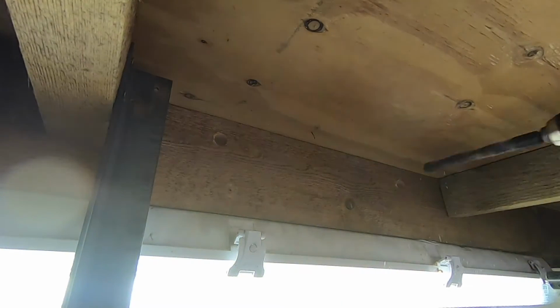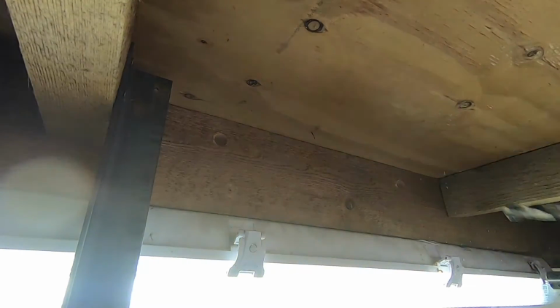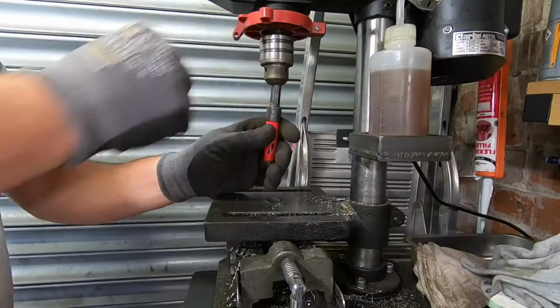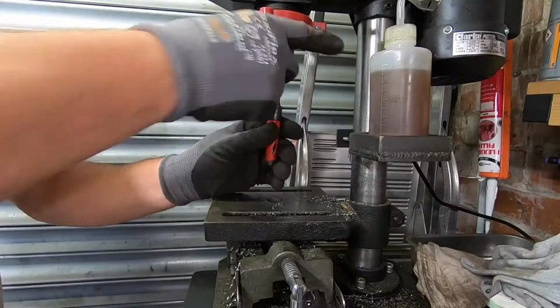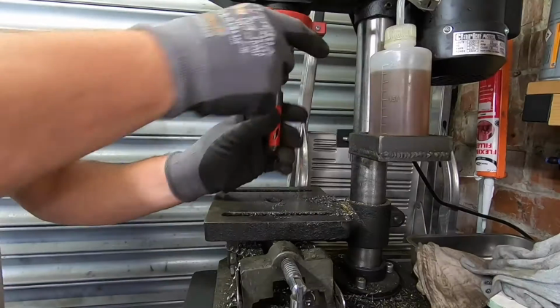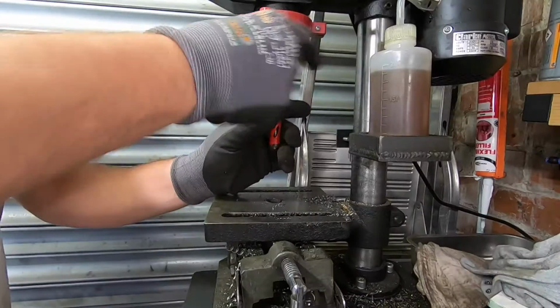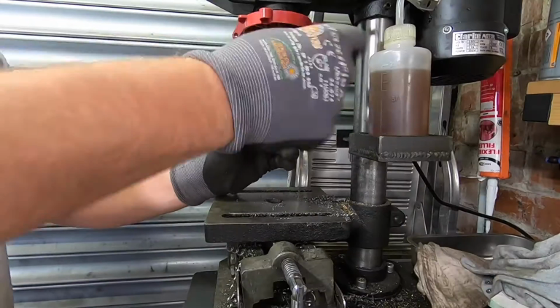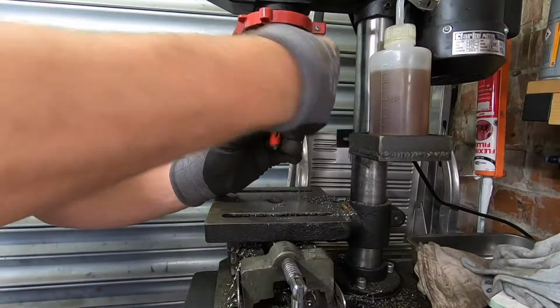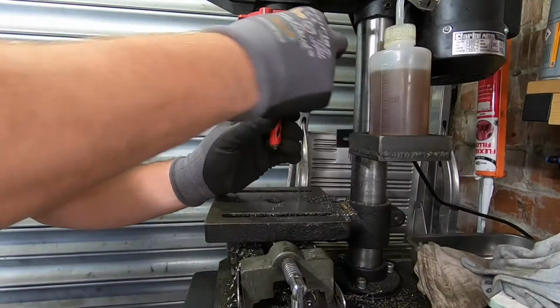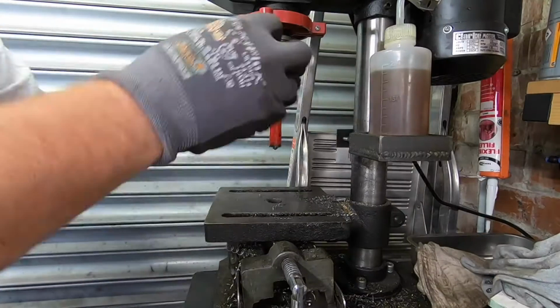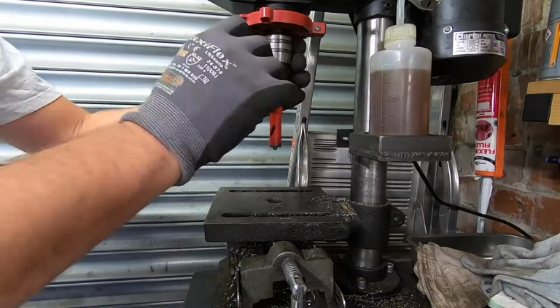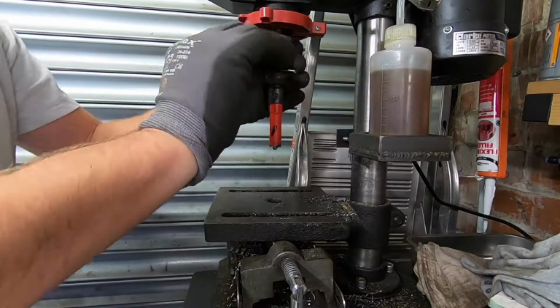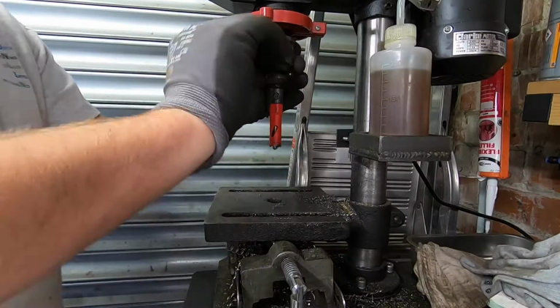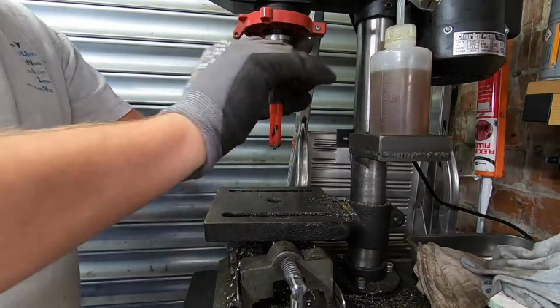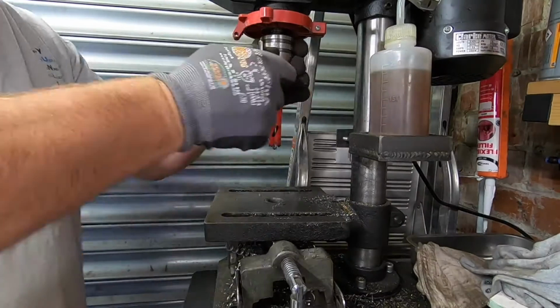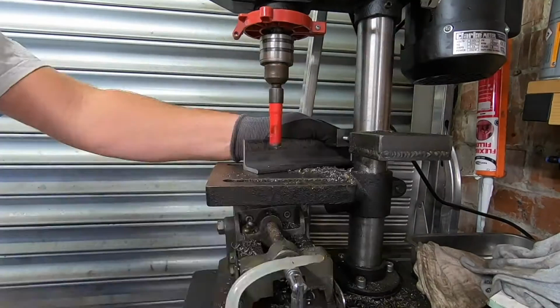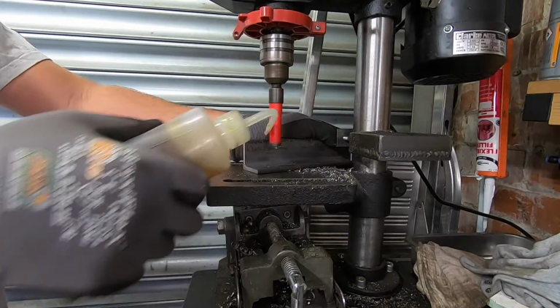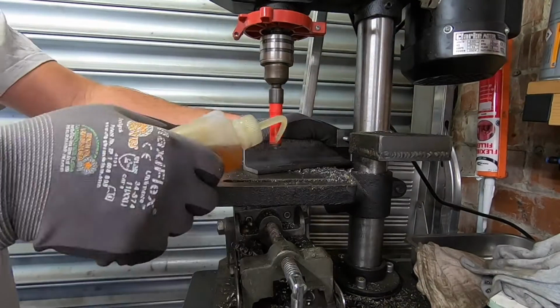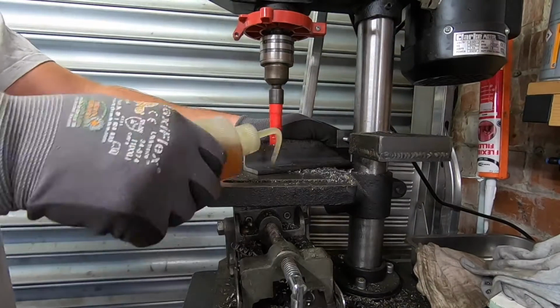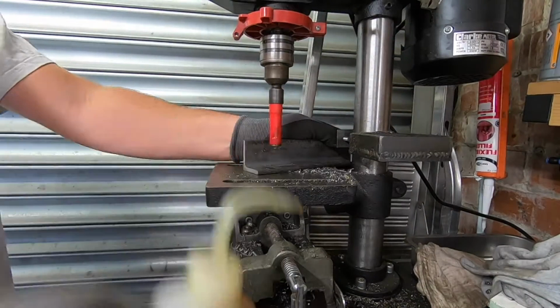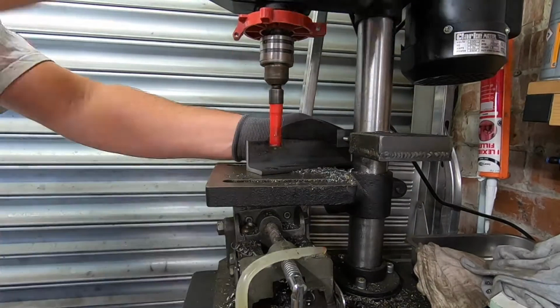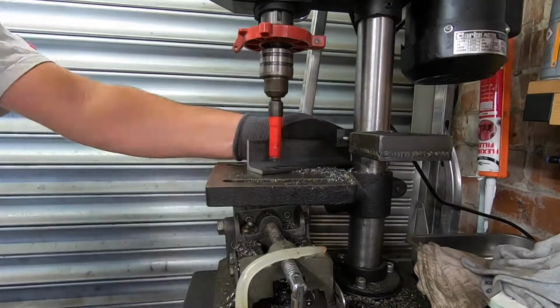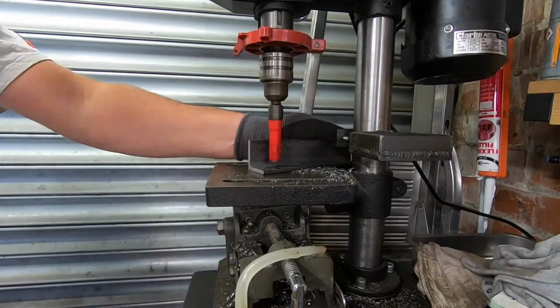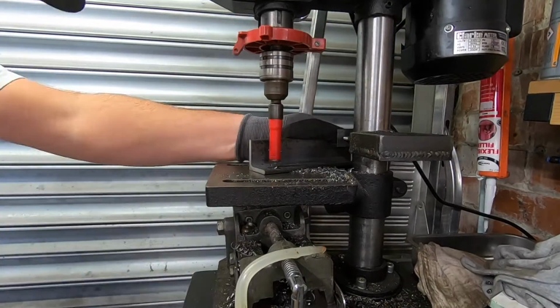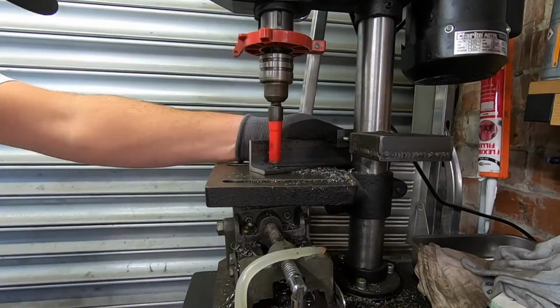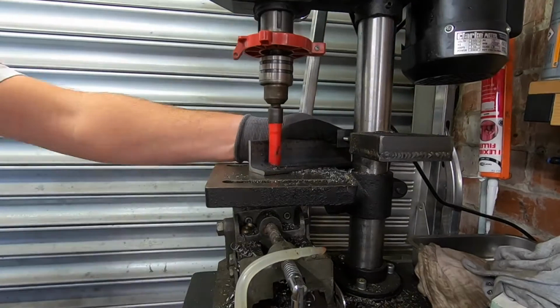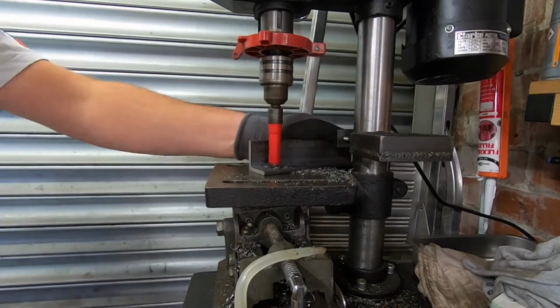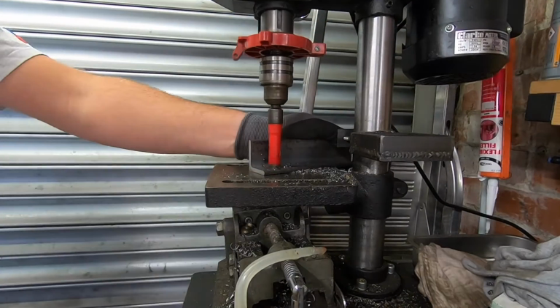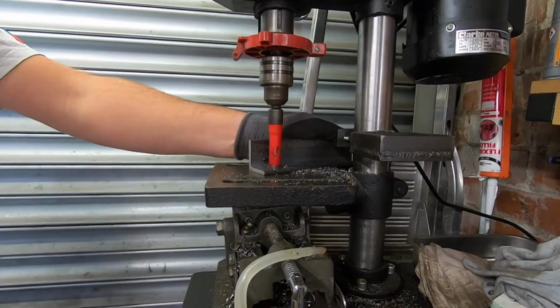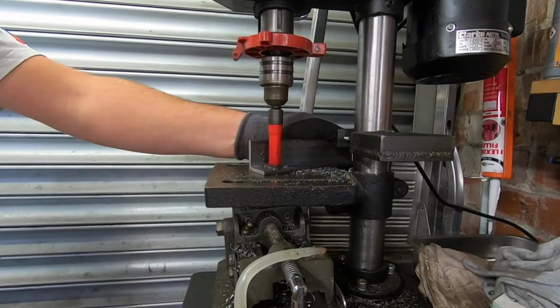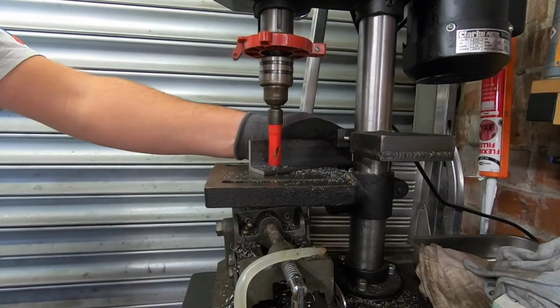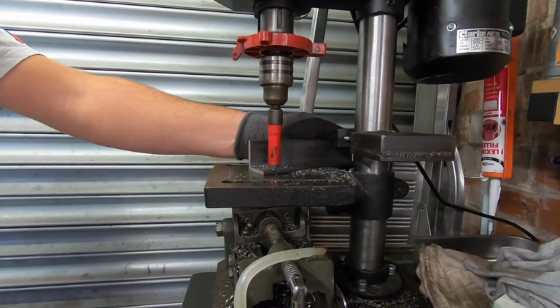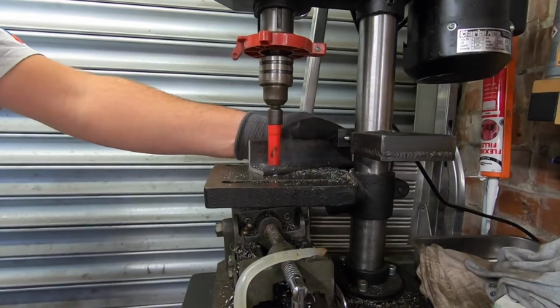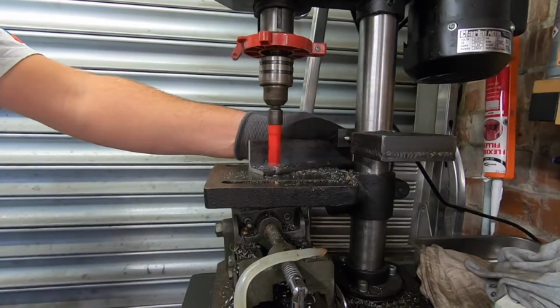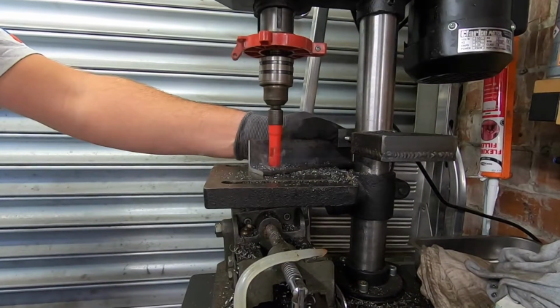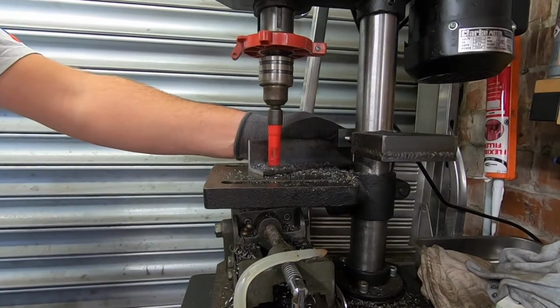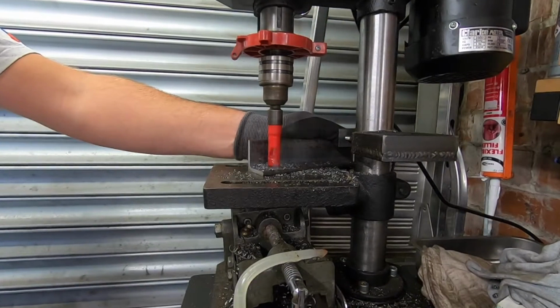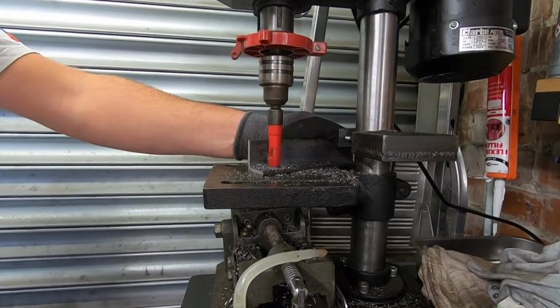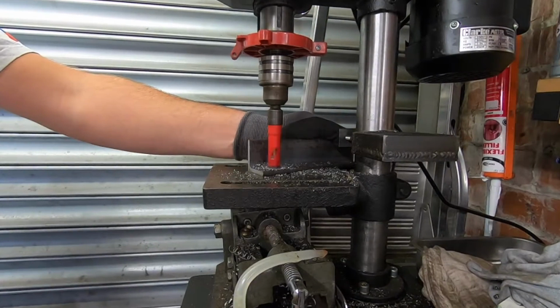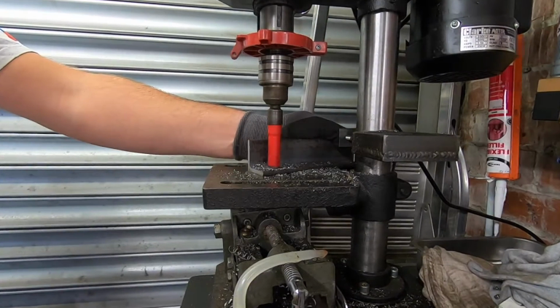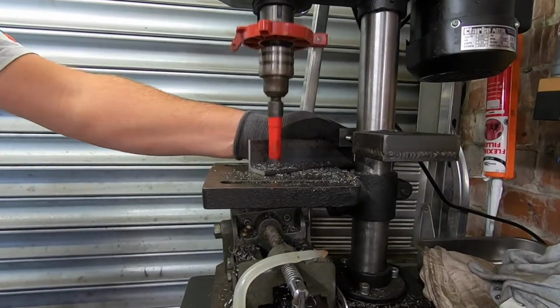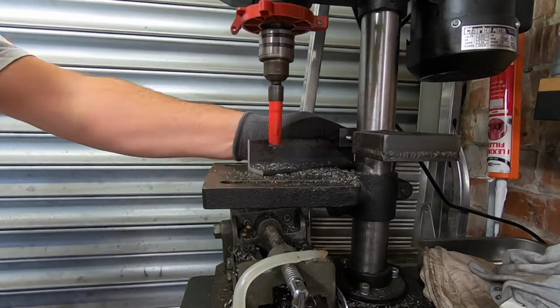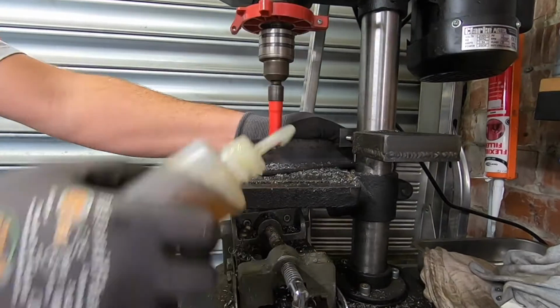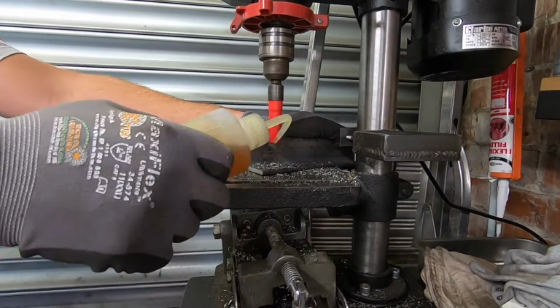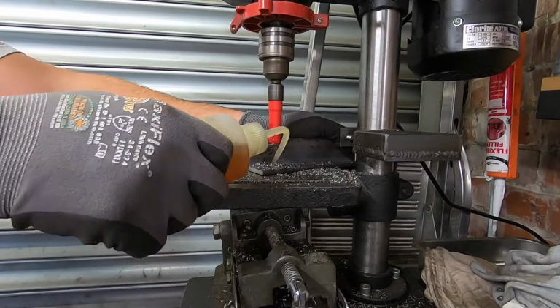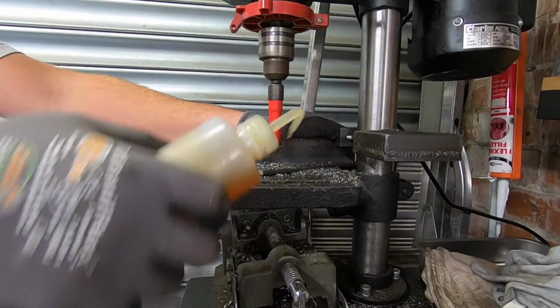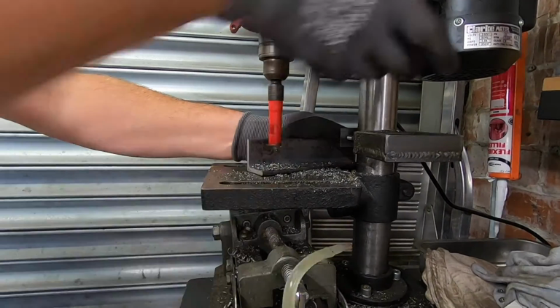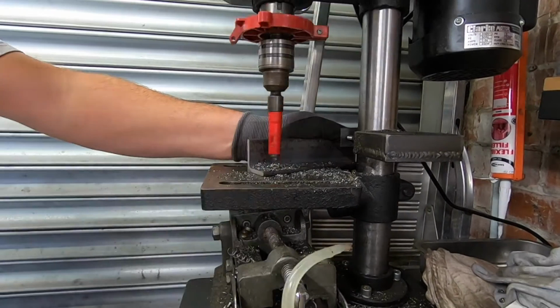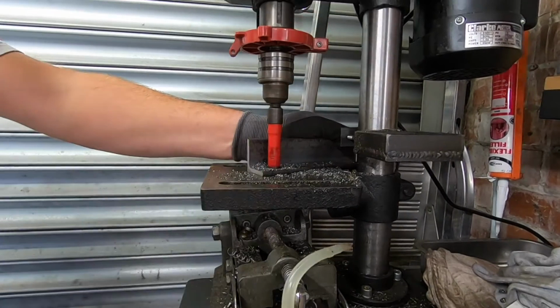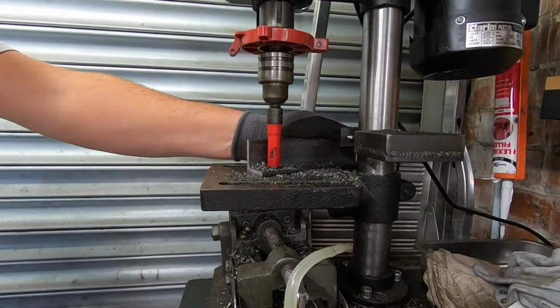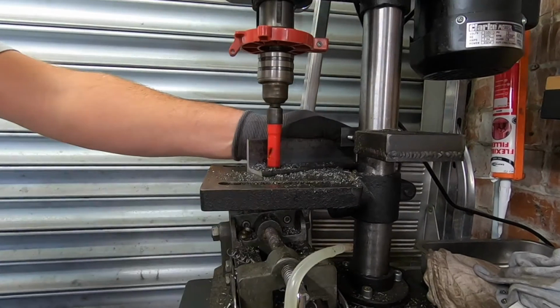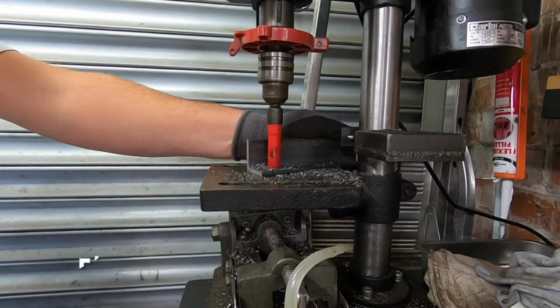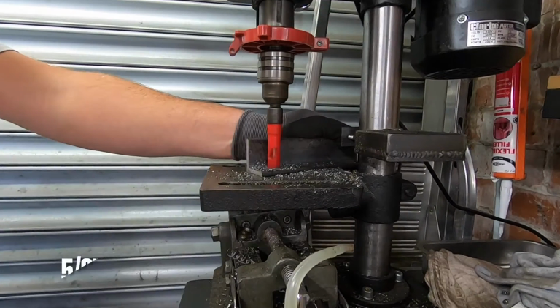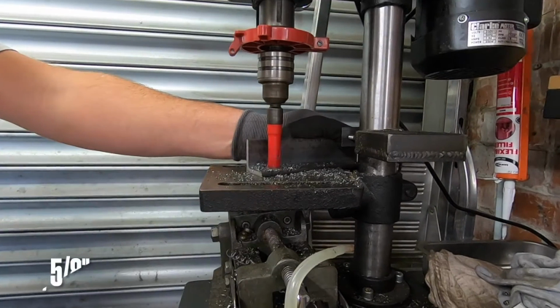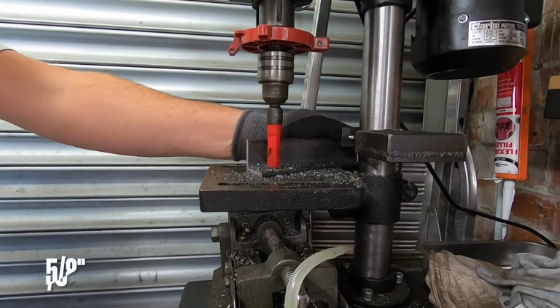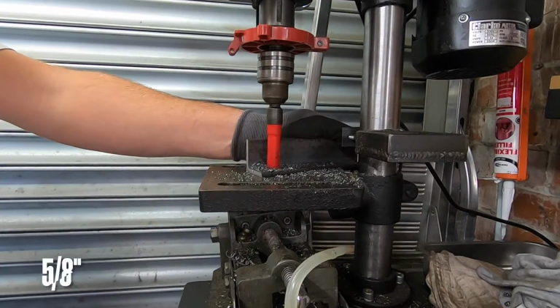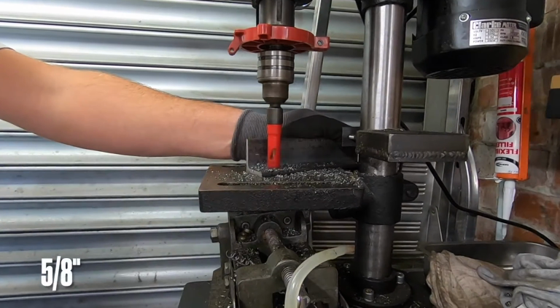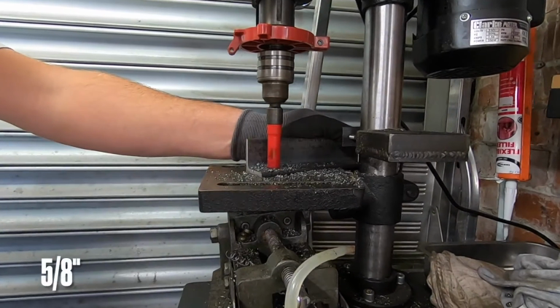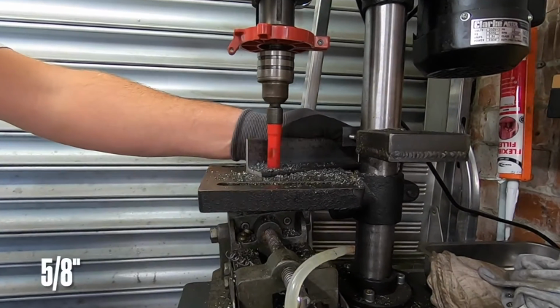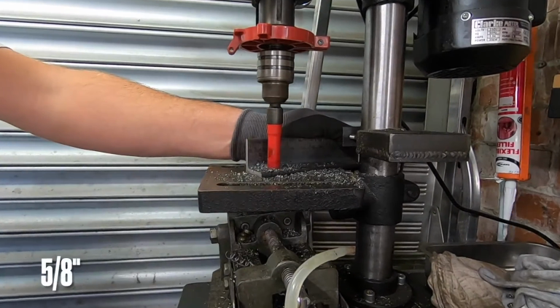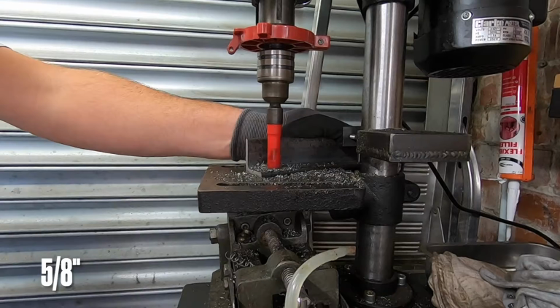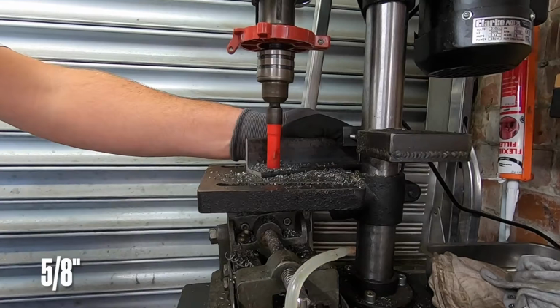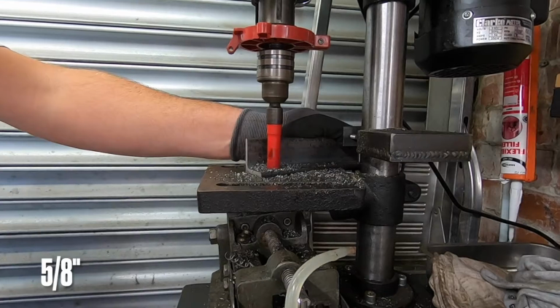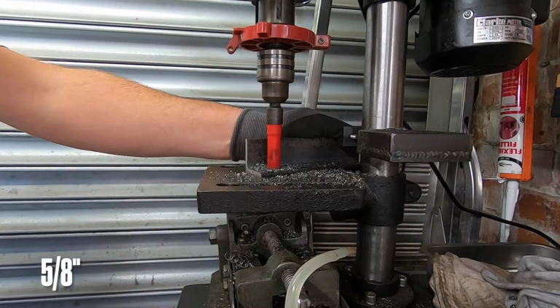Now the marking of the joists is done, we can take the diameter of the holes in the angle iron up to 16 millimeters using a hole saw.